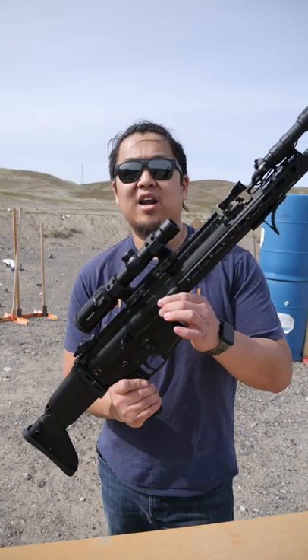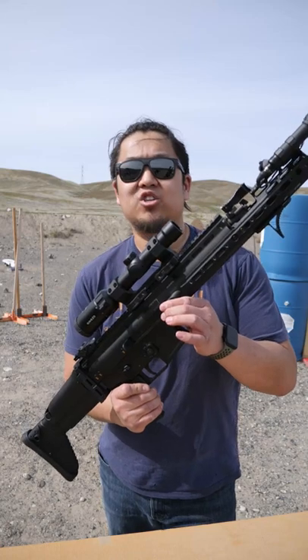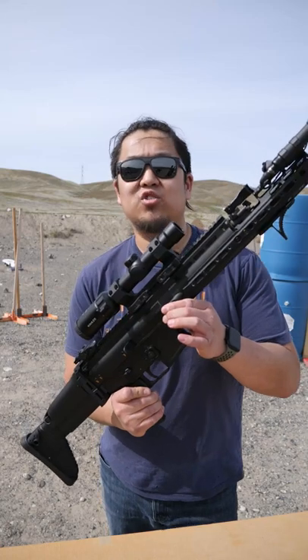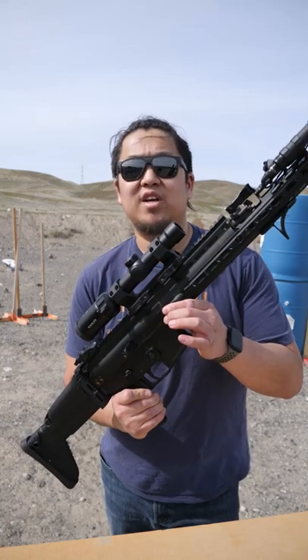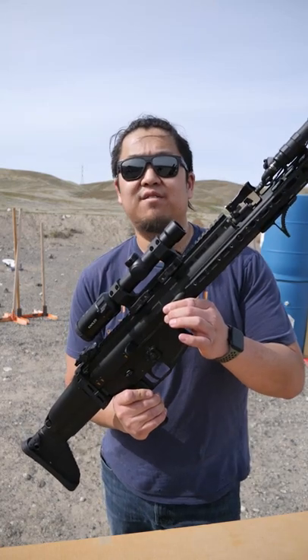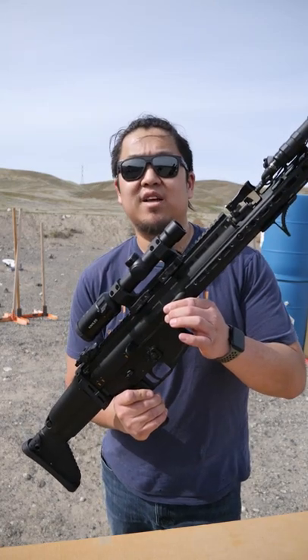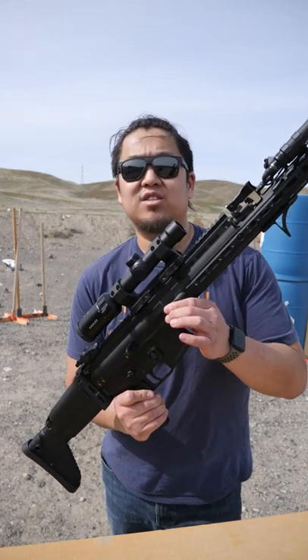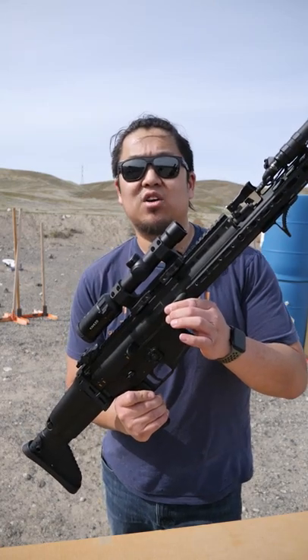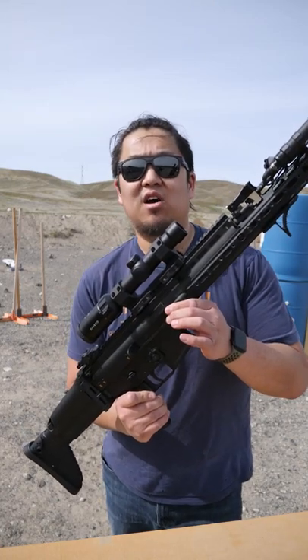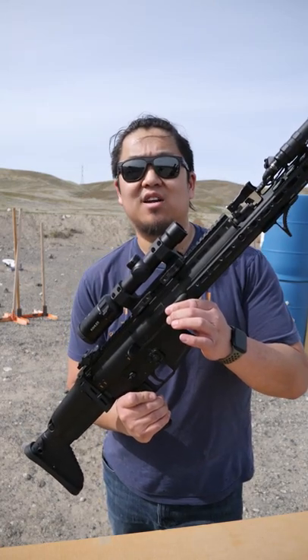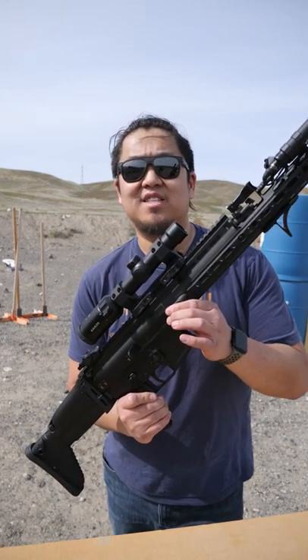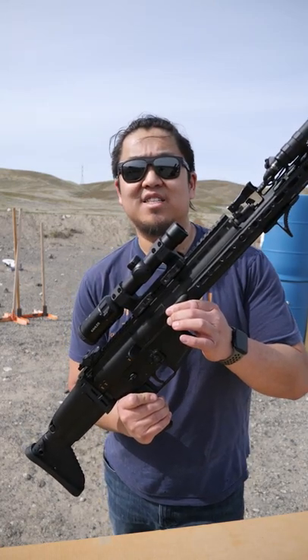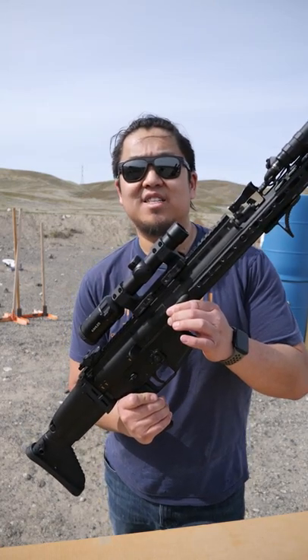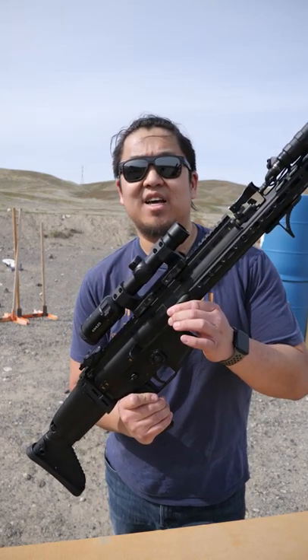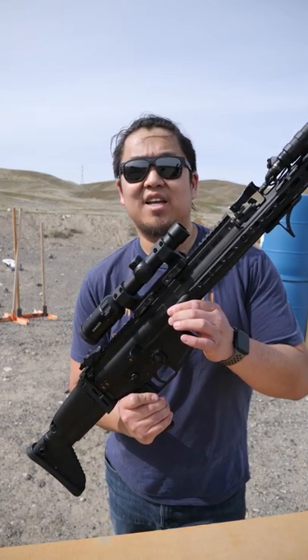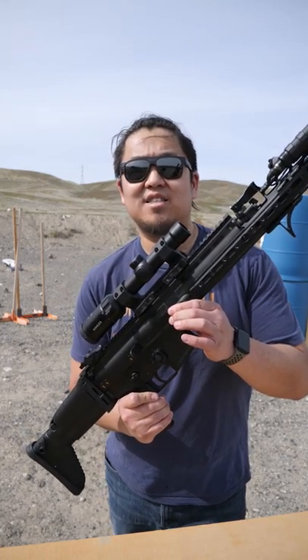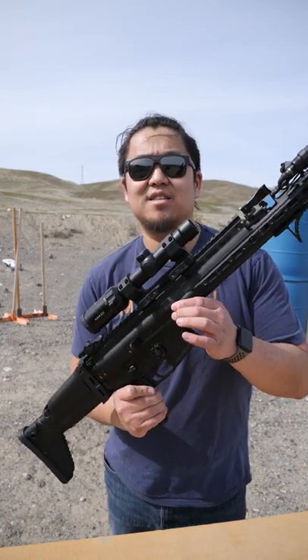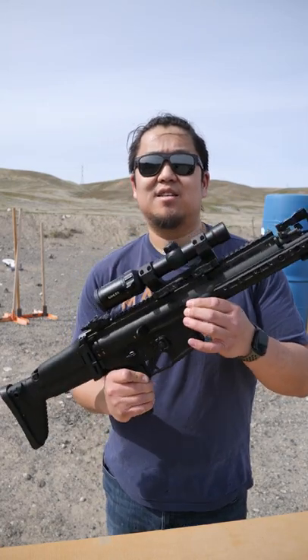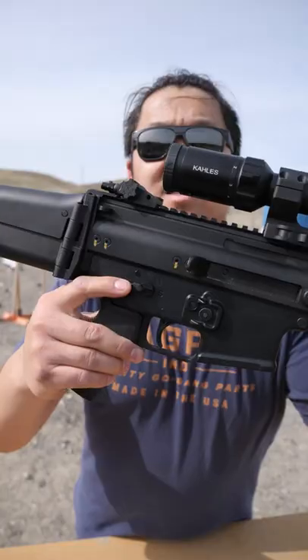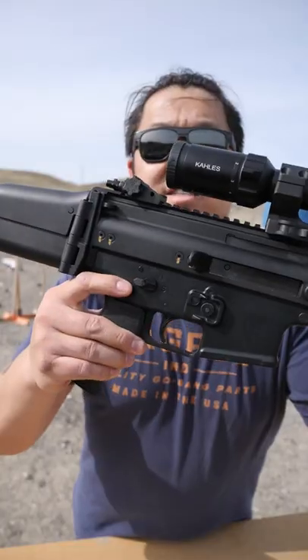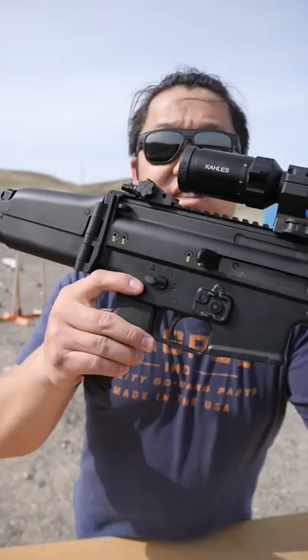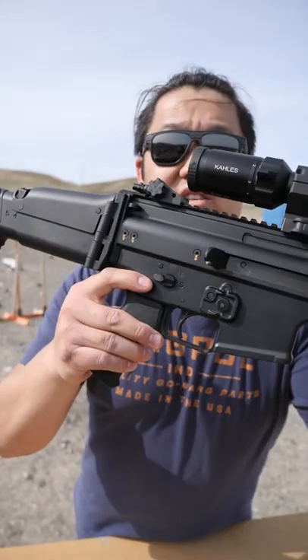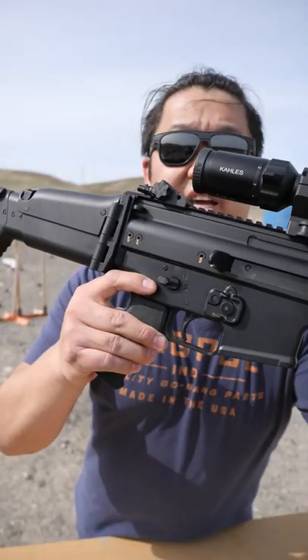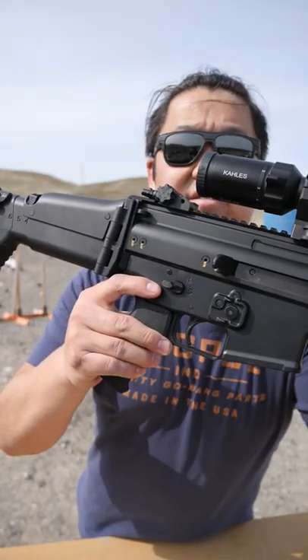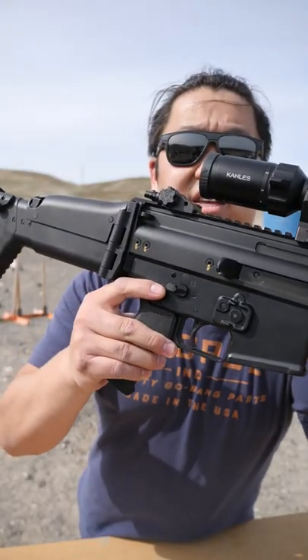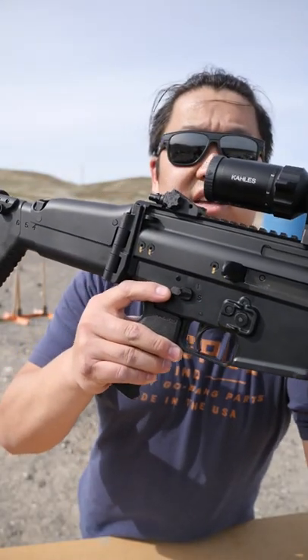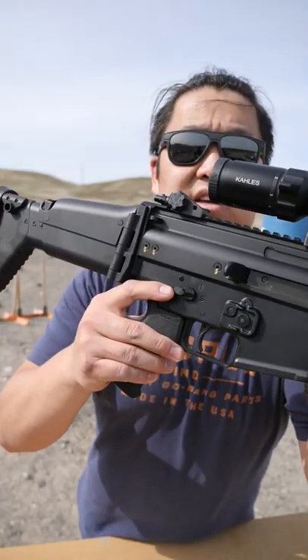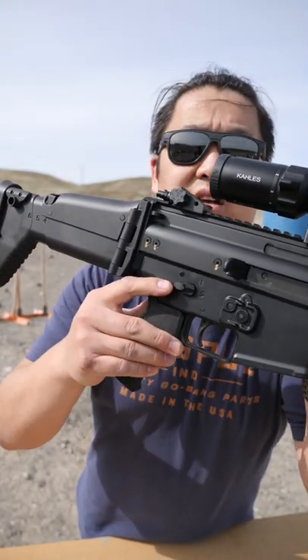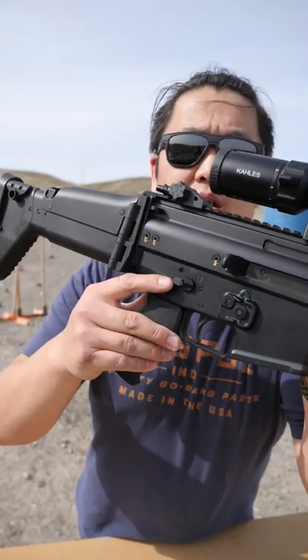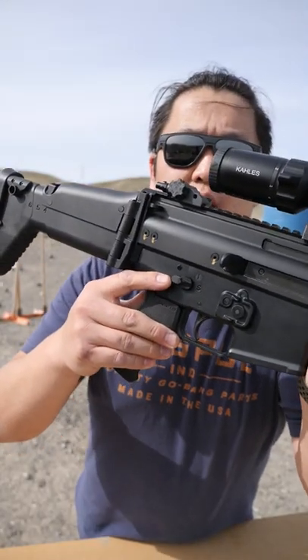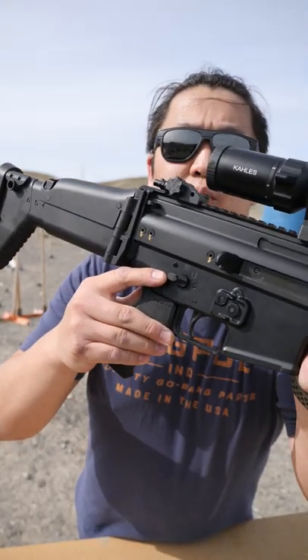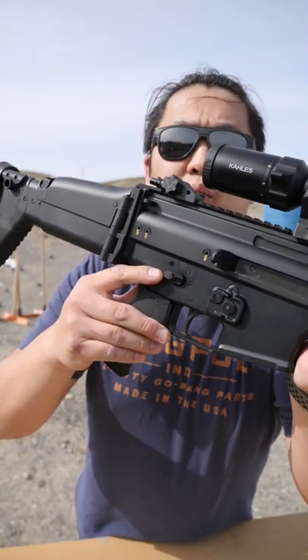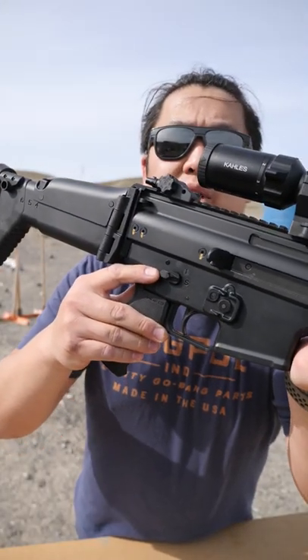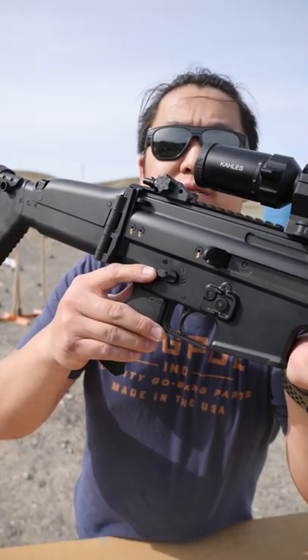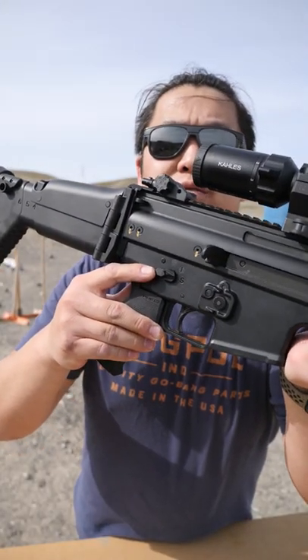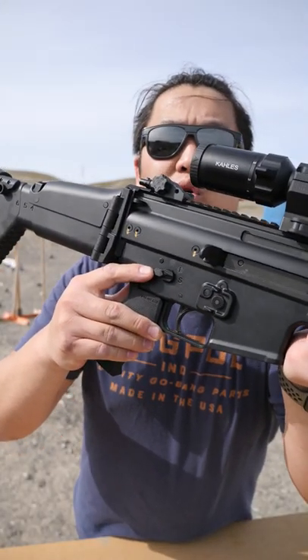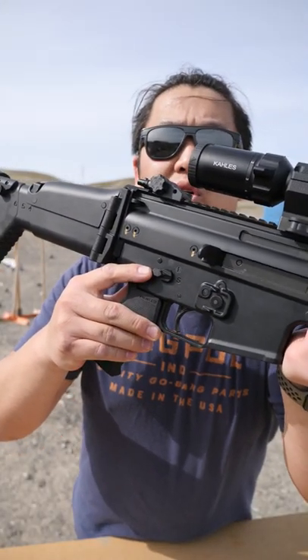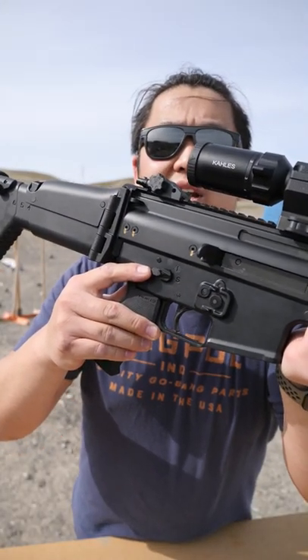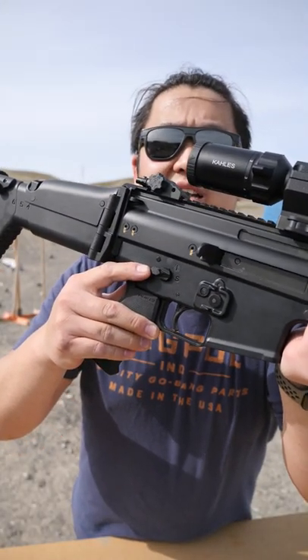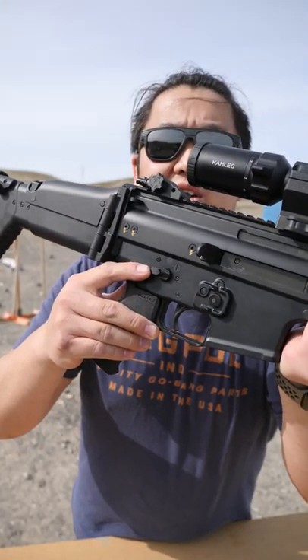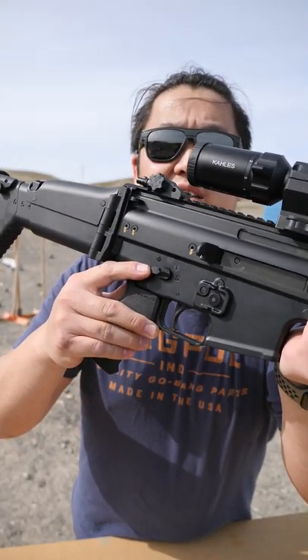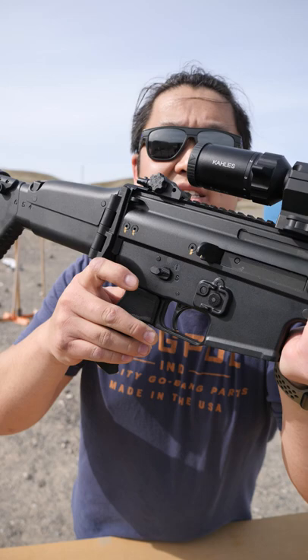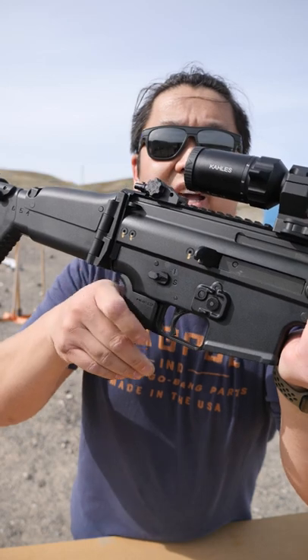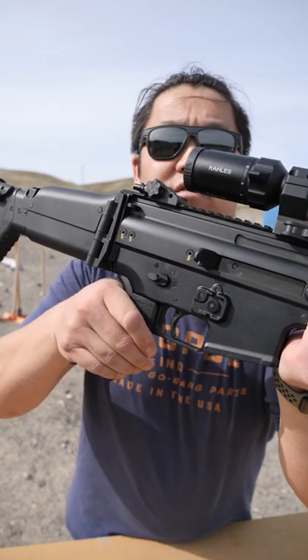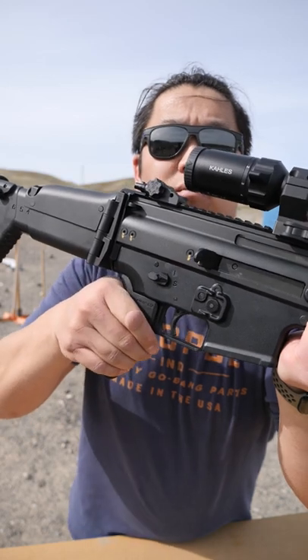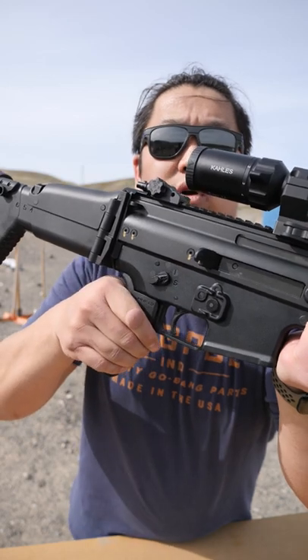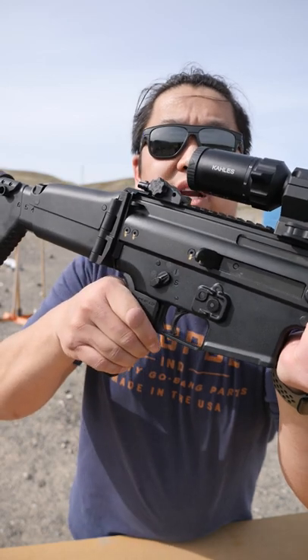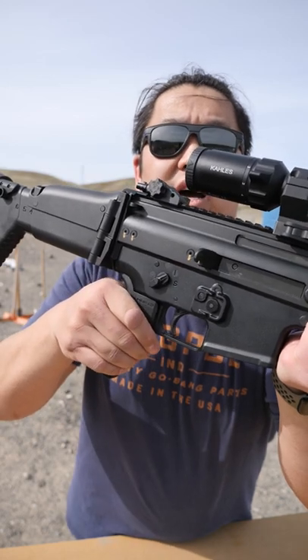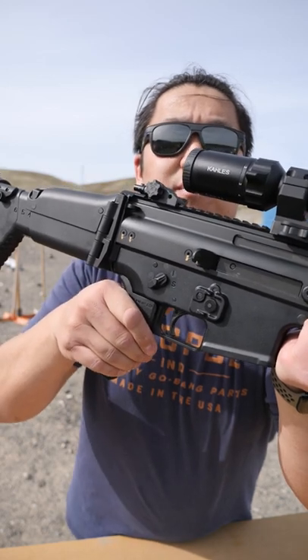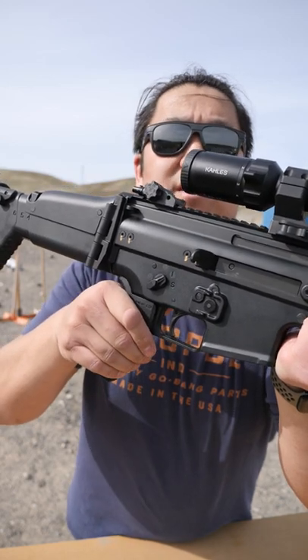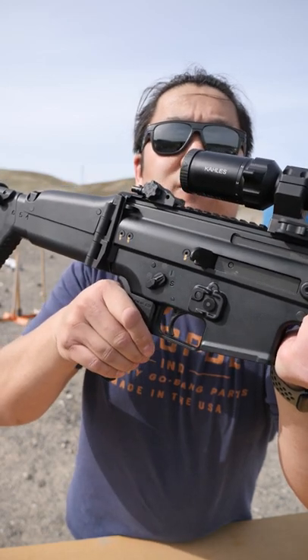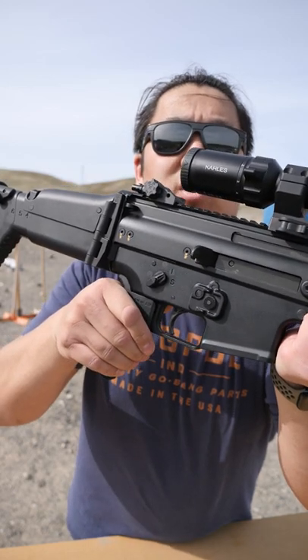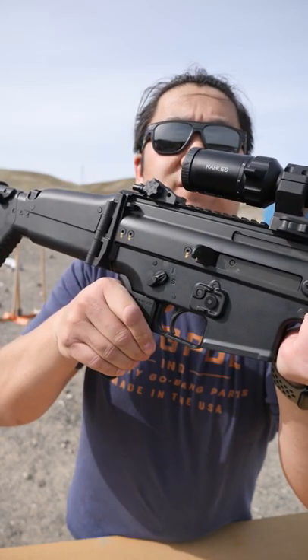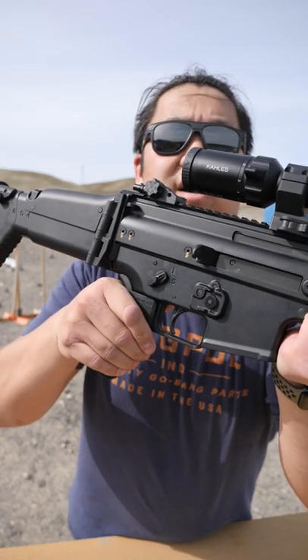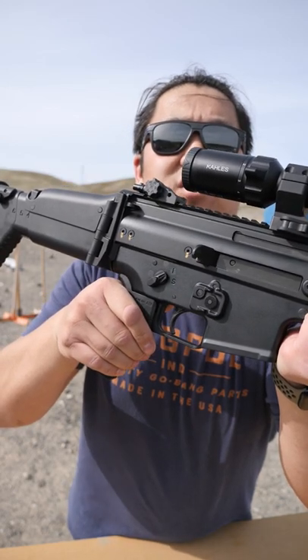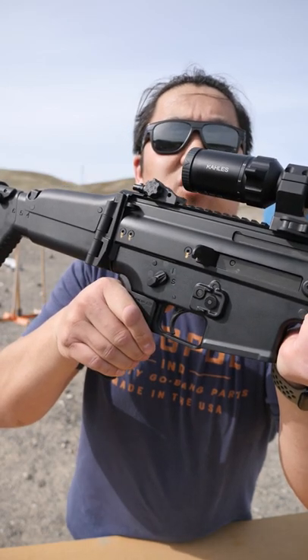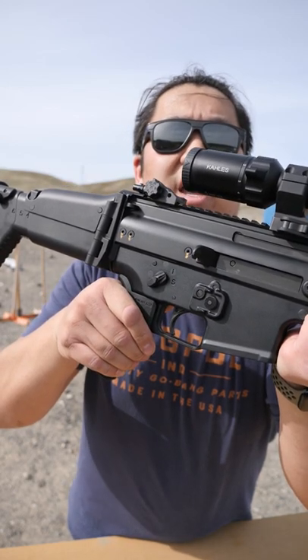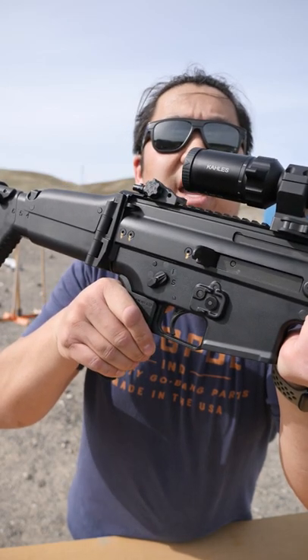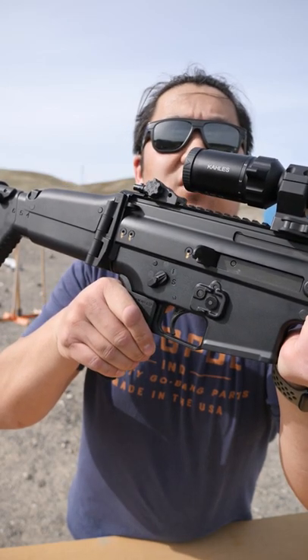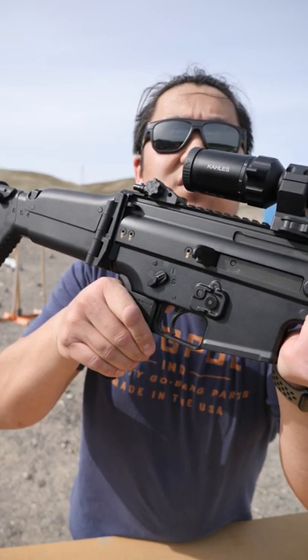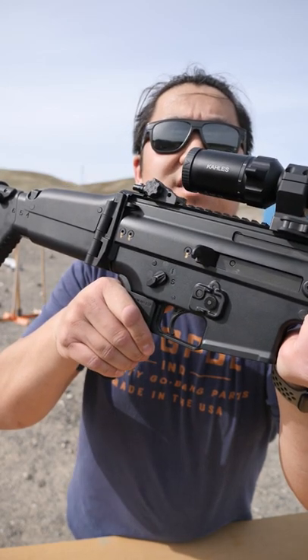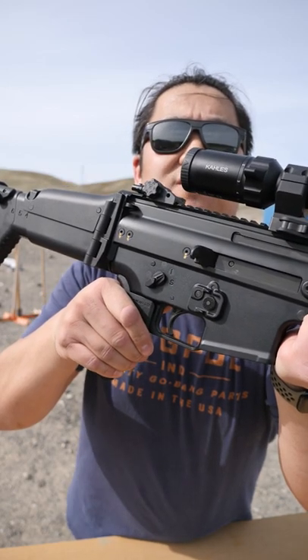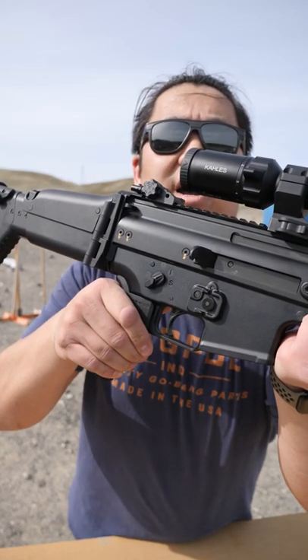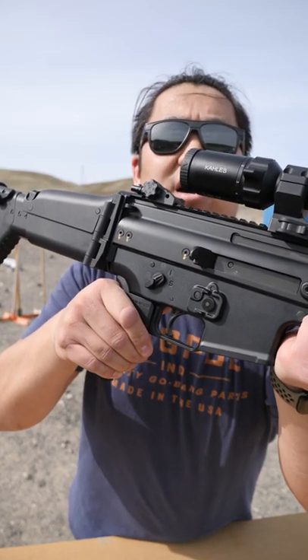How to shoot an FN SCAR in 60 seconds. This is your safety. Point it forward and it's on safe. Point it up at a 45-degree angle and it's on fire.